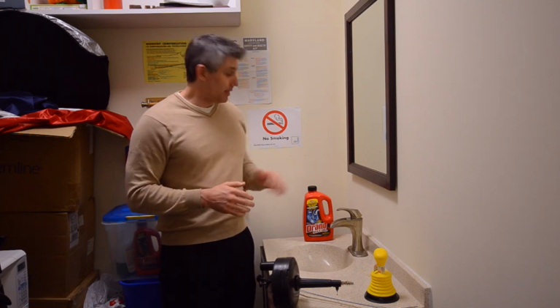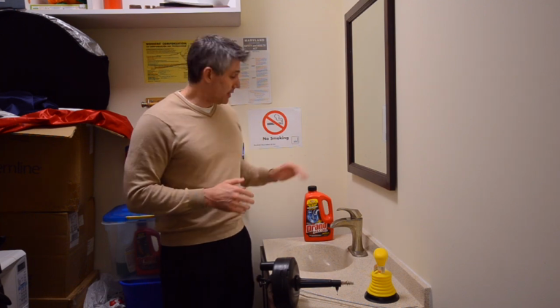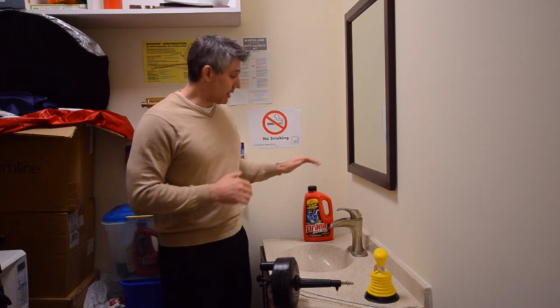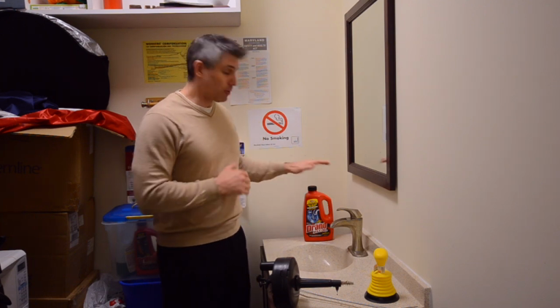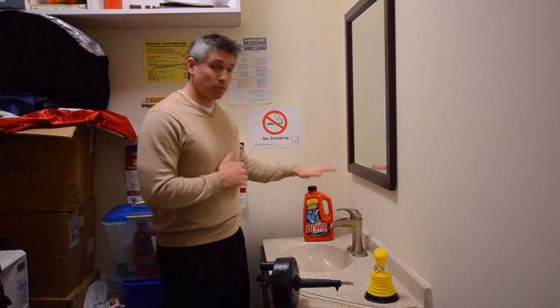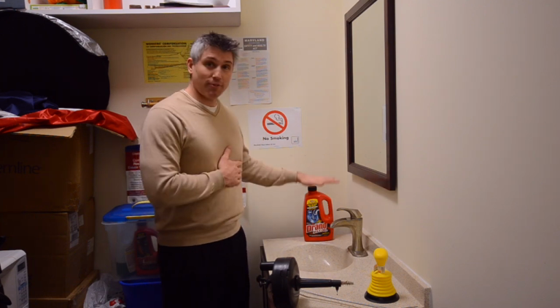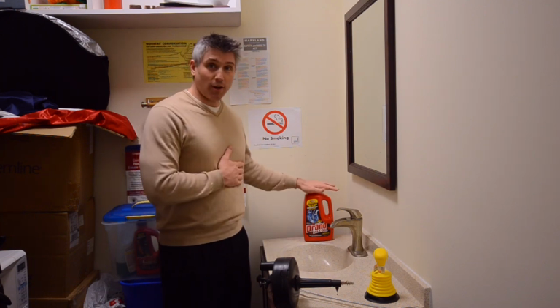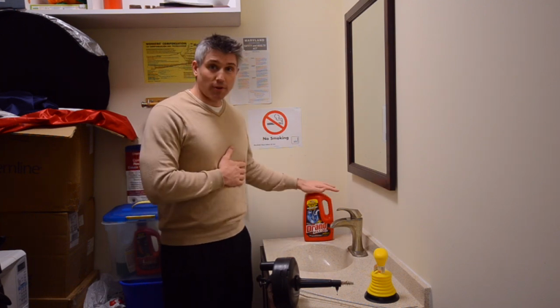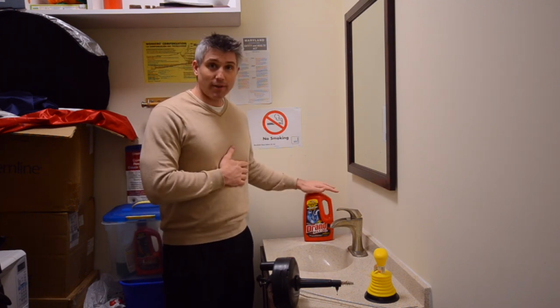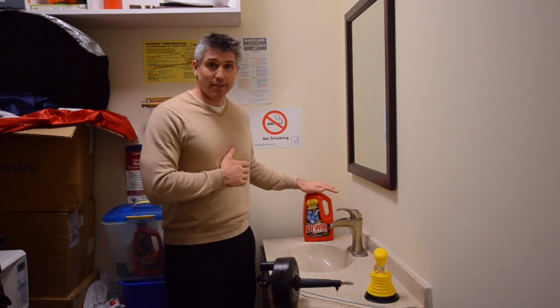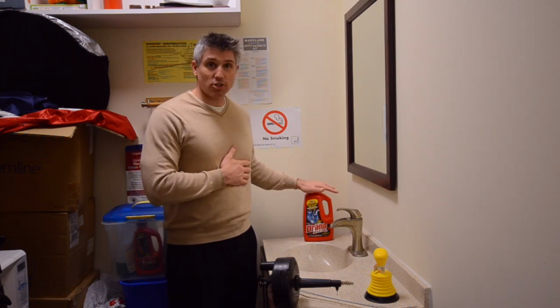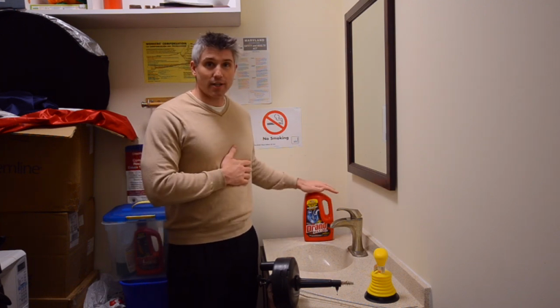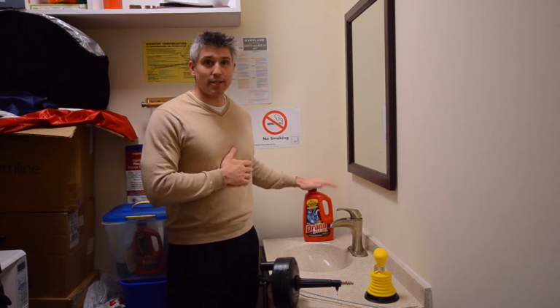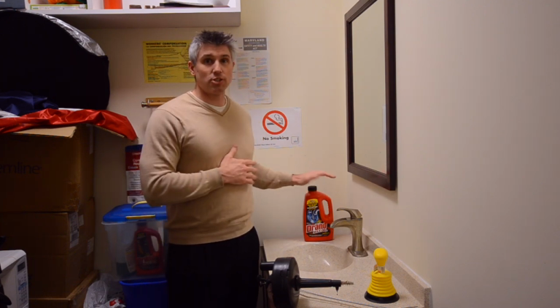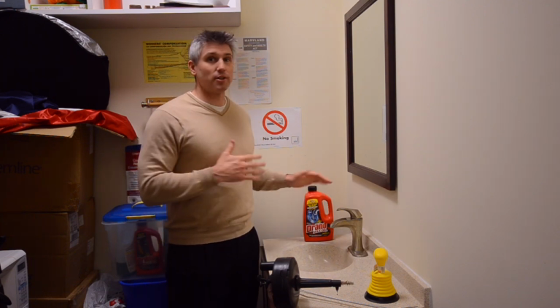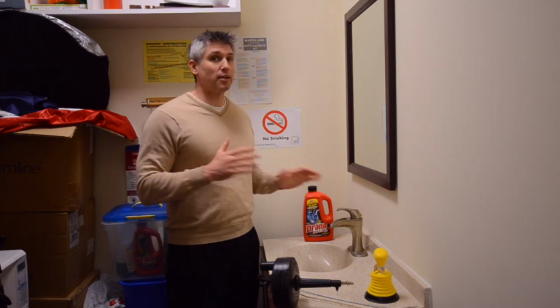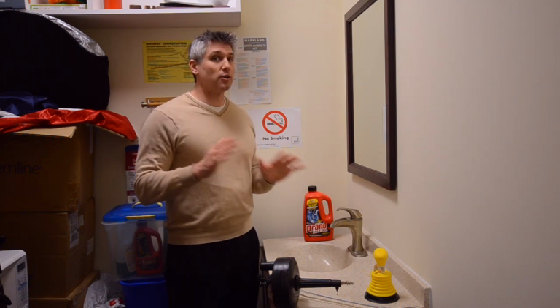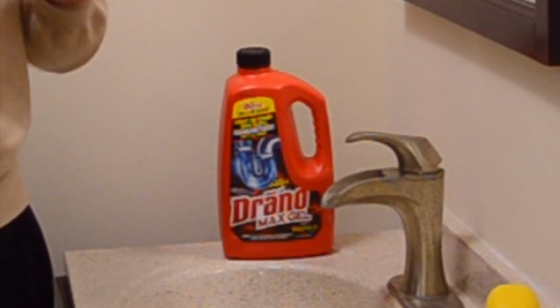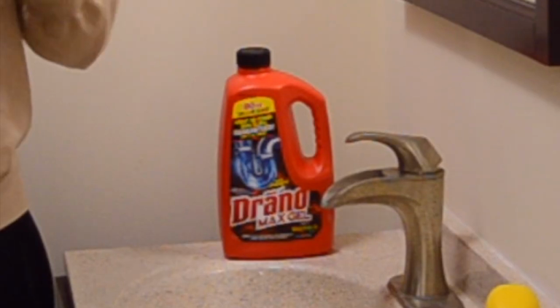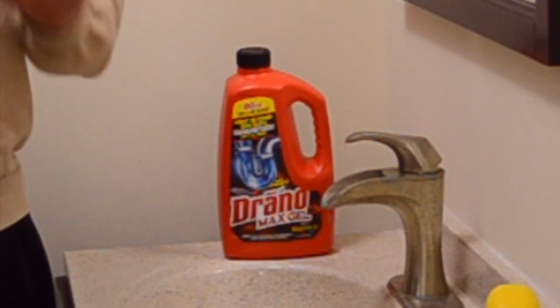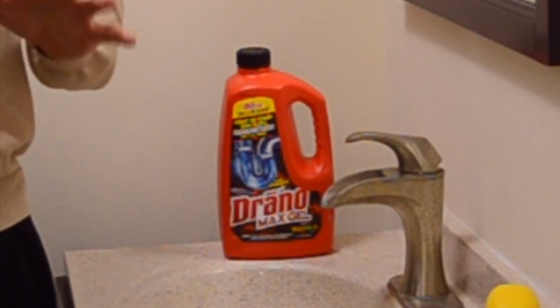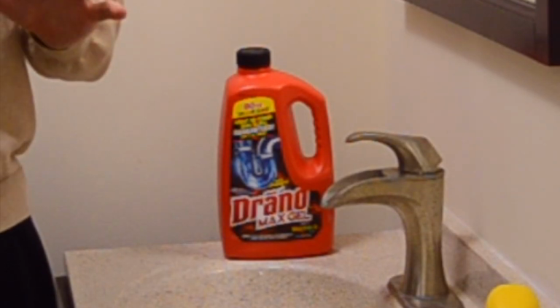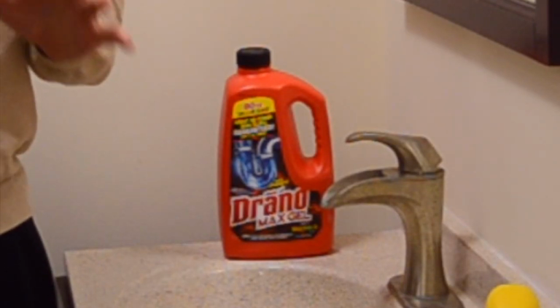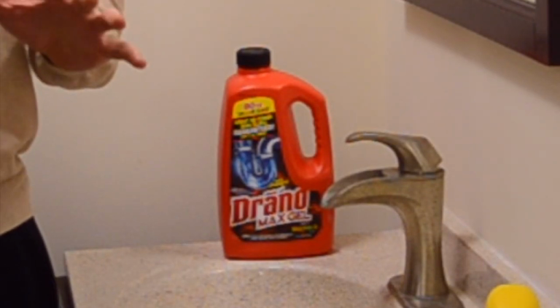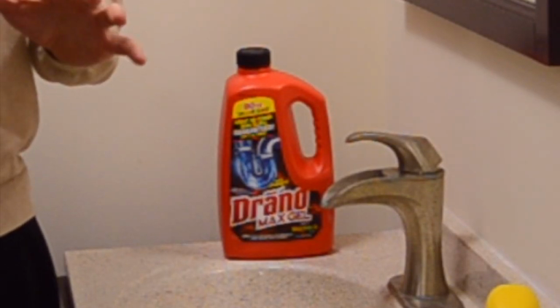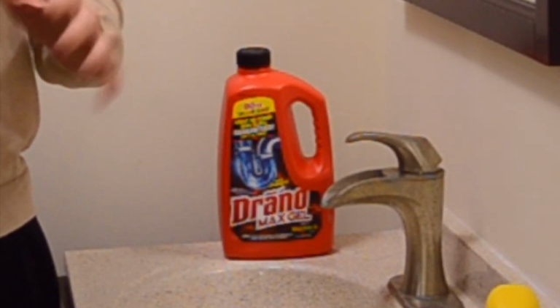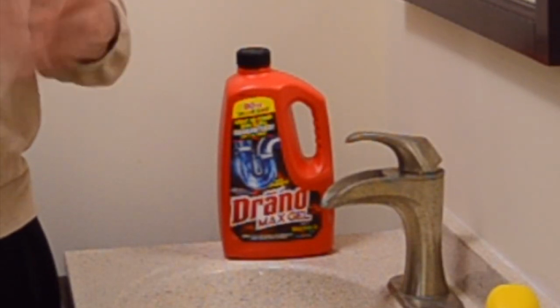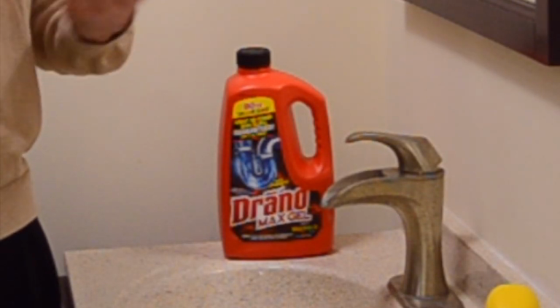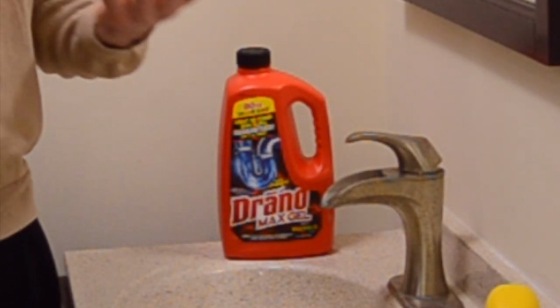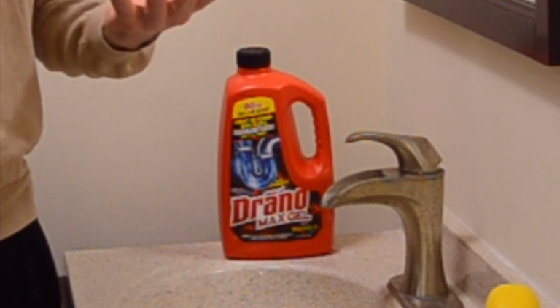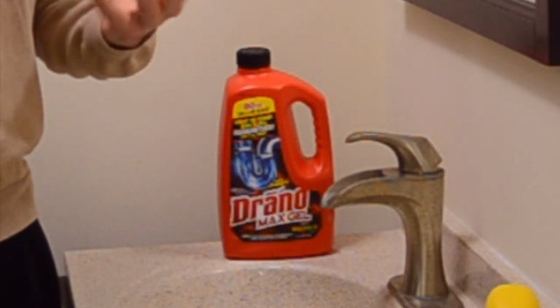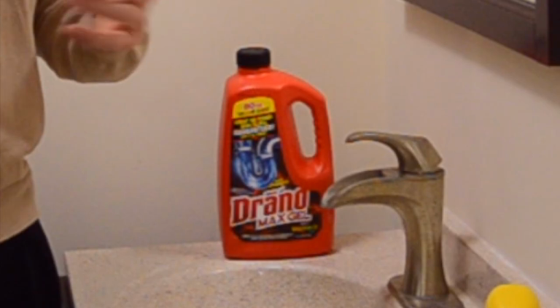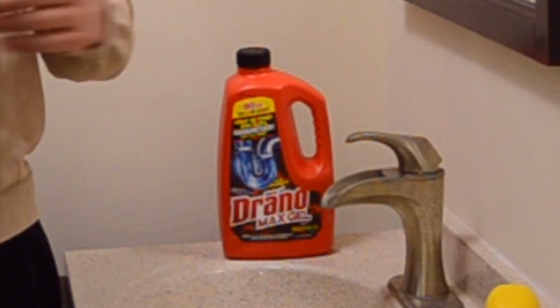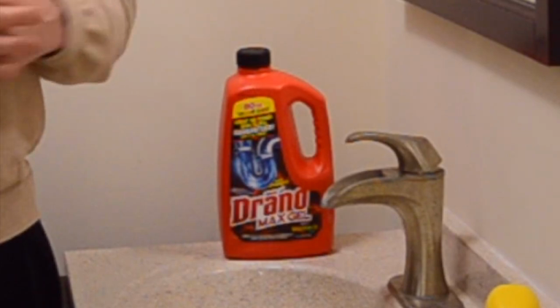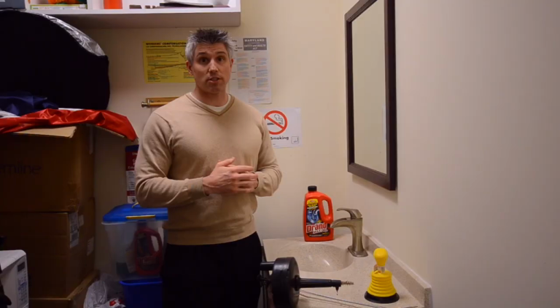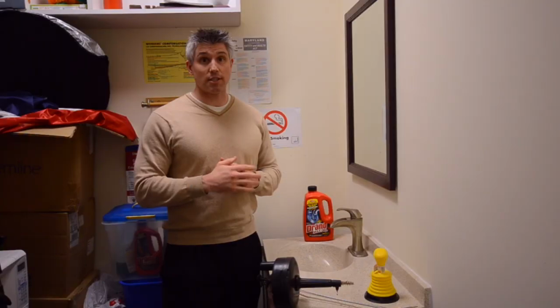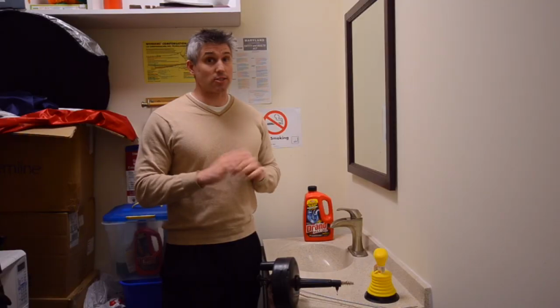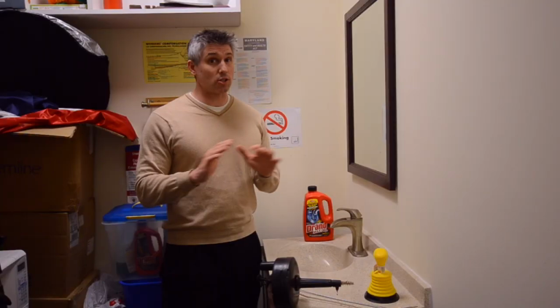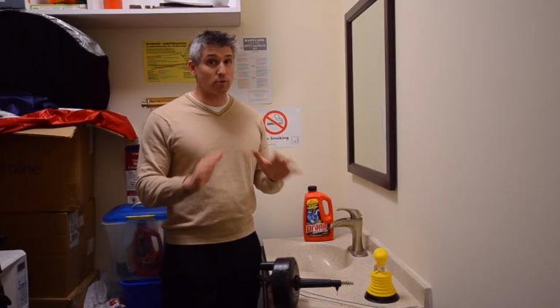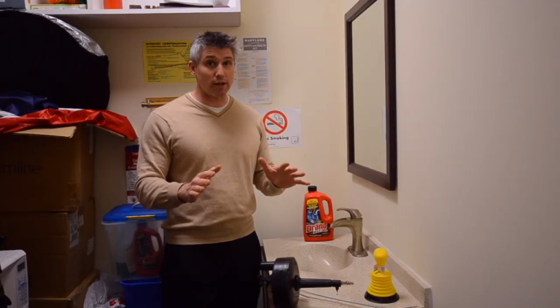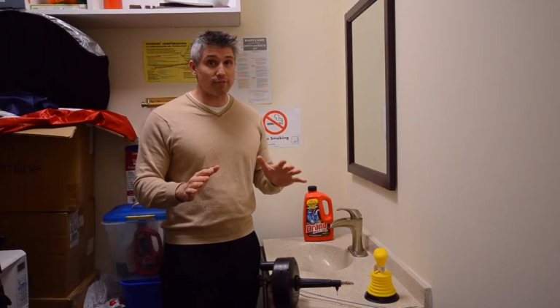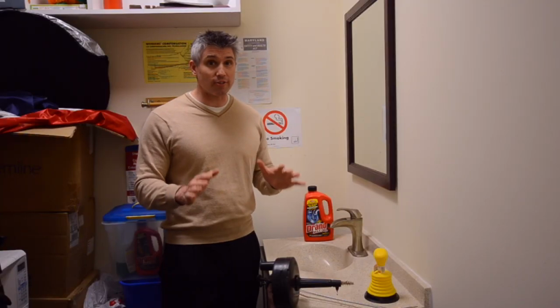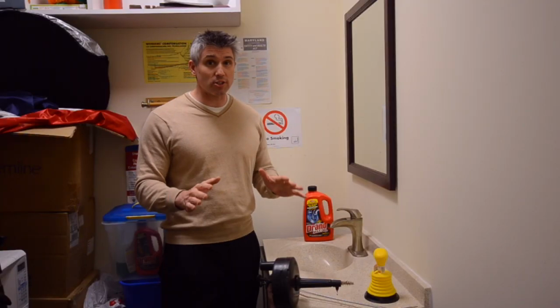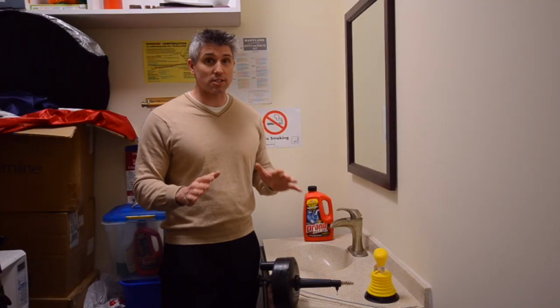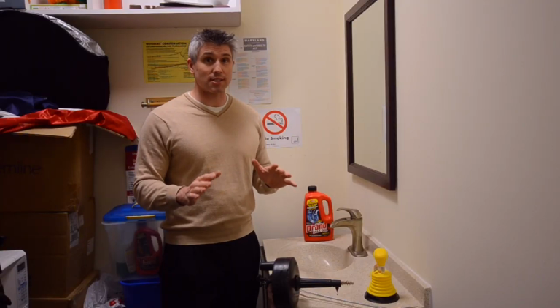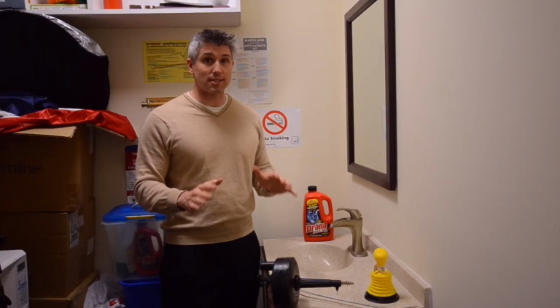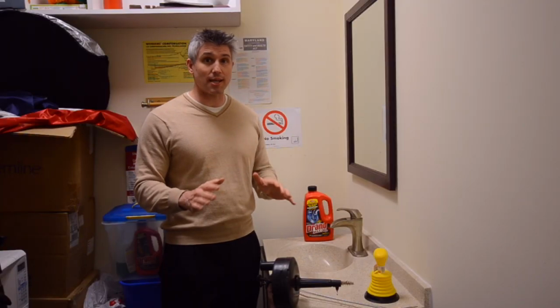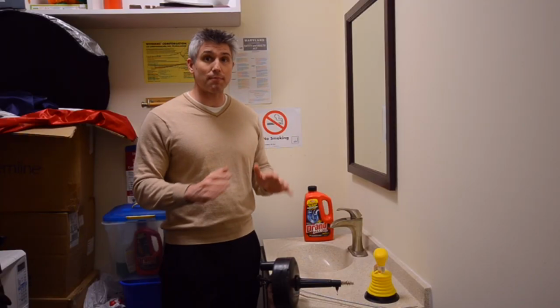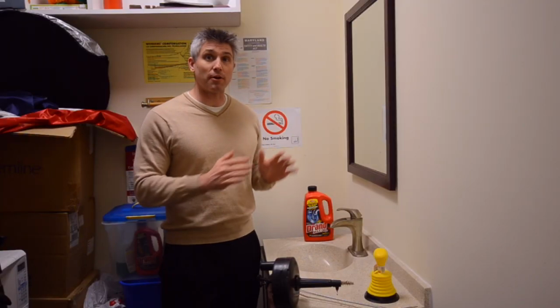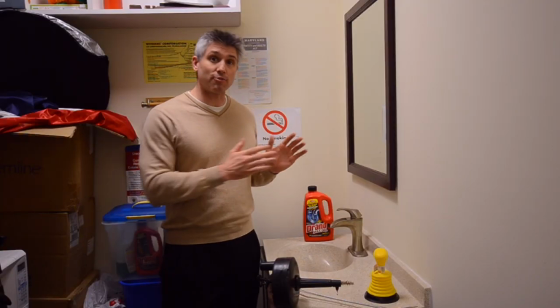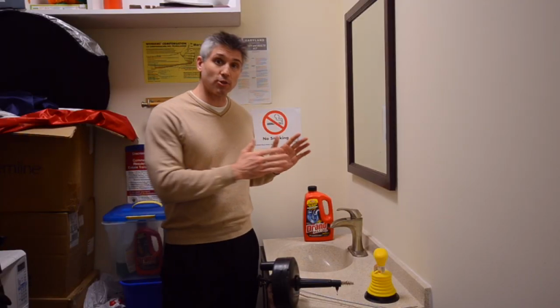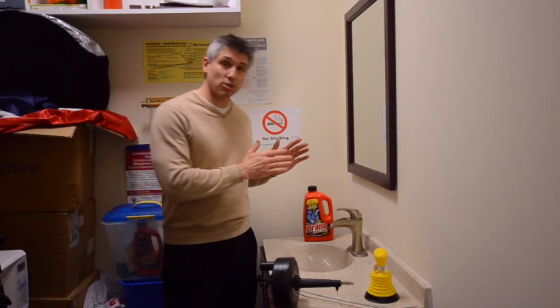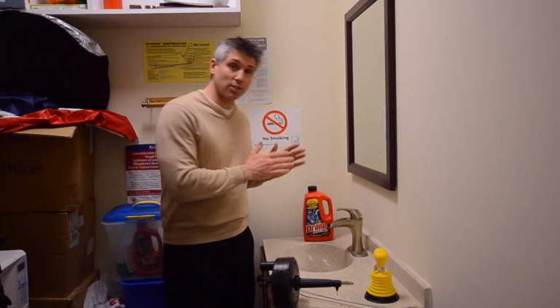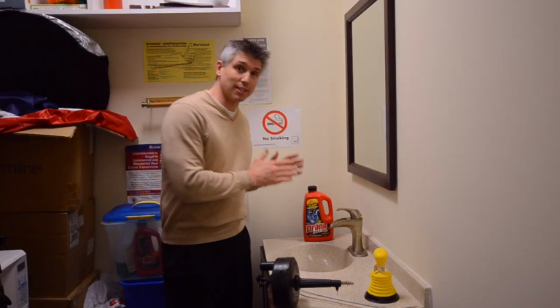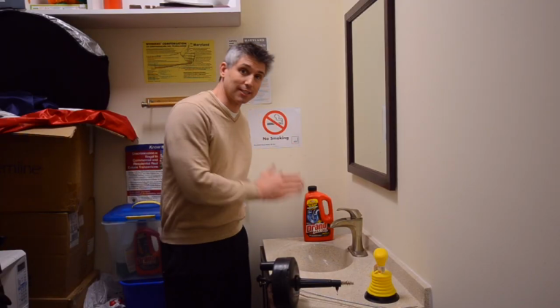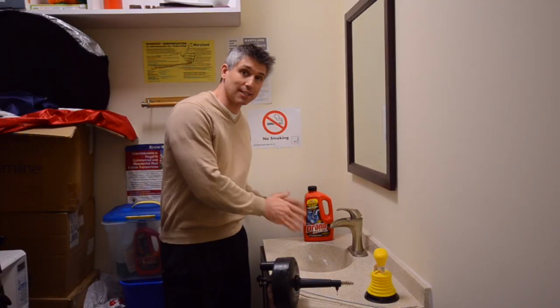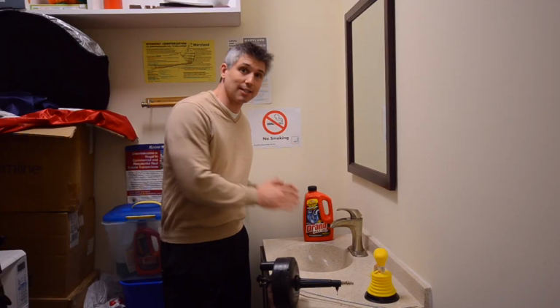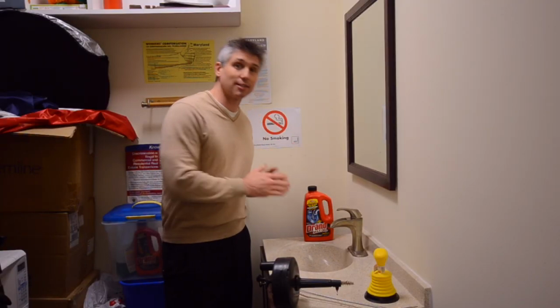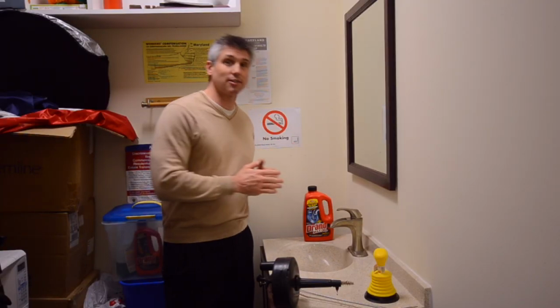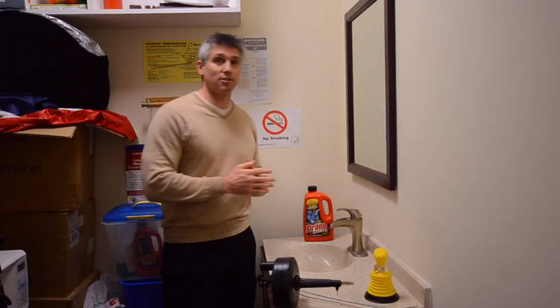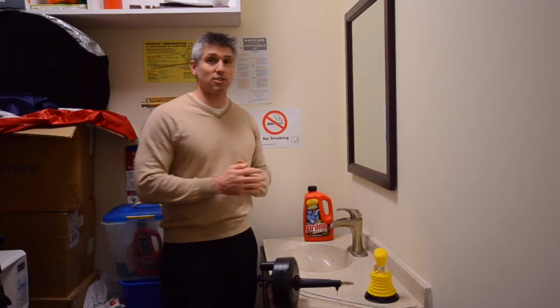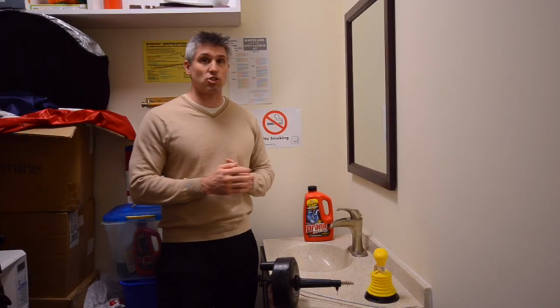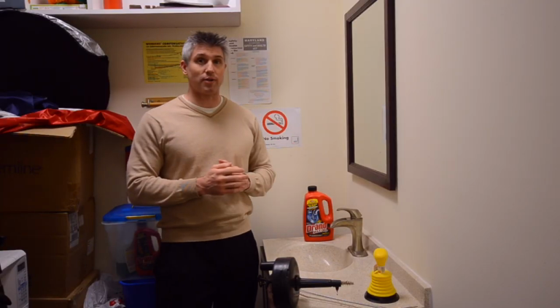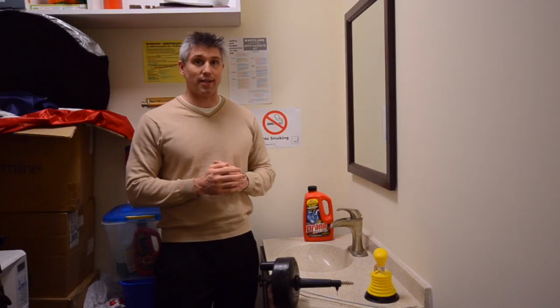We've already tried Drano. I usually like it — it often works and it's a great first step. Unfortunately it didn't clear this drain.